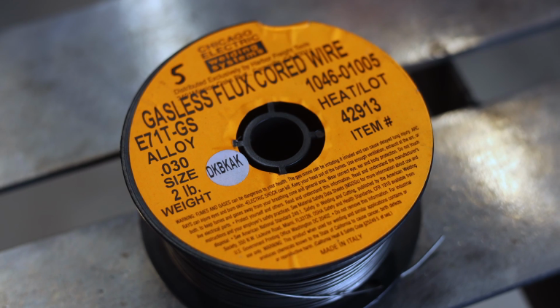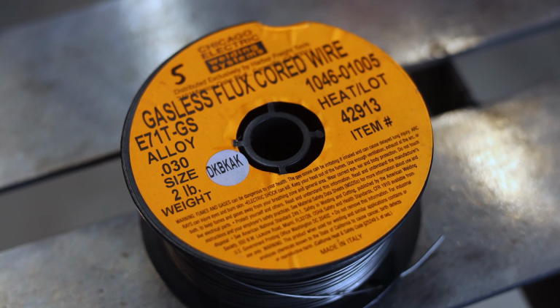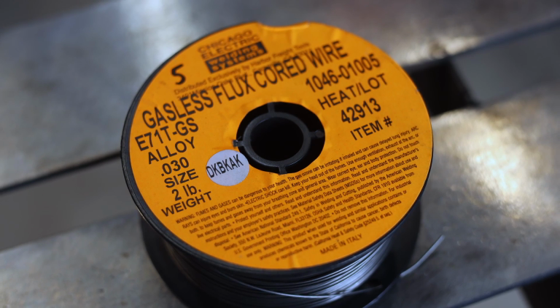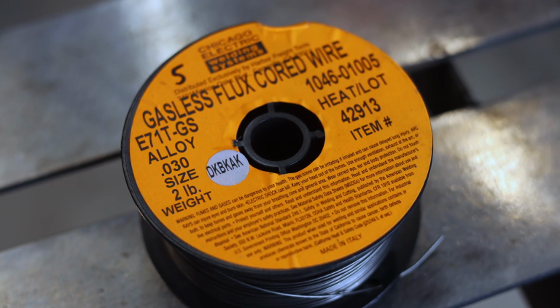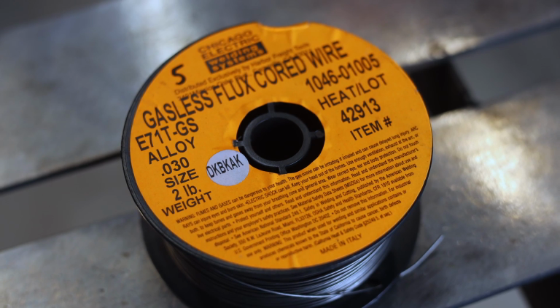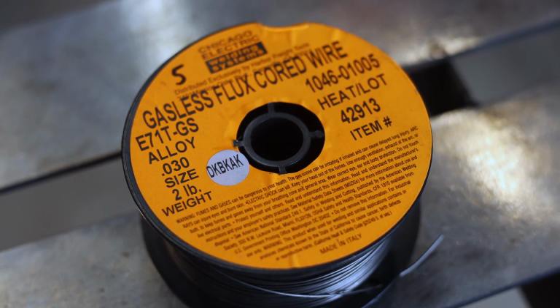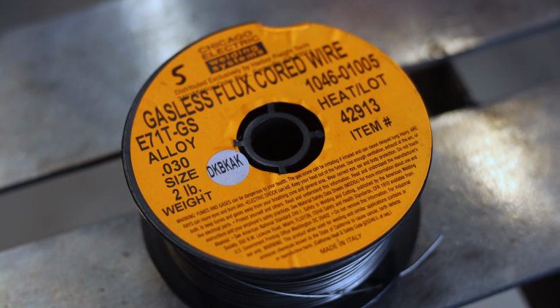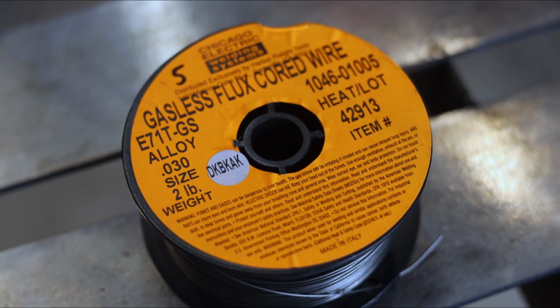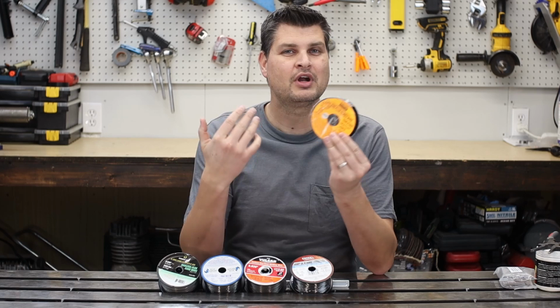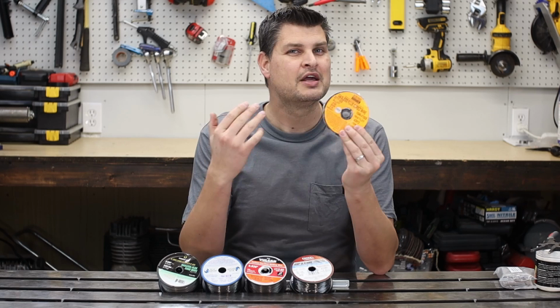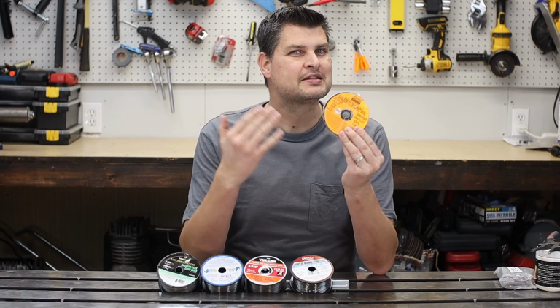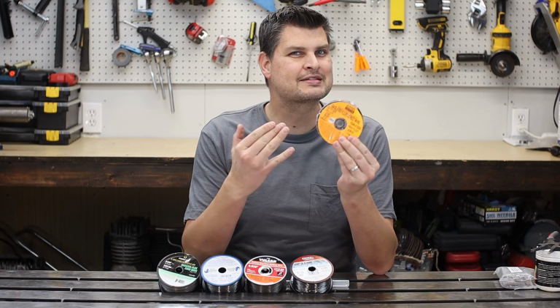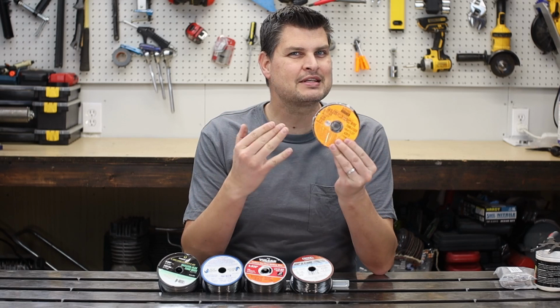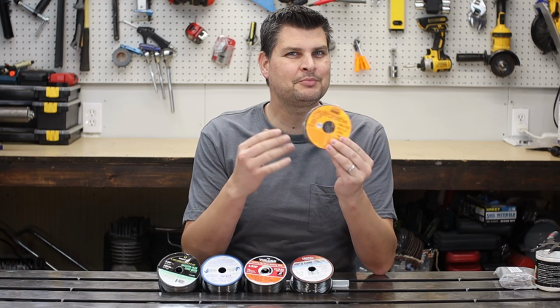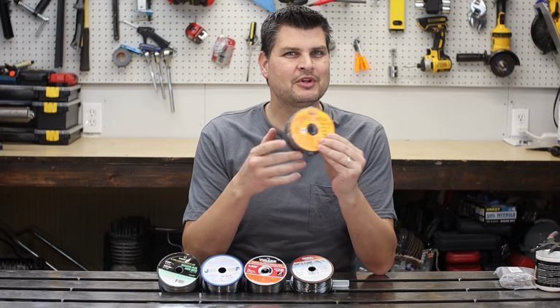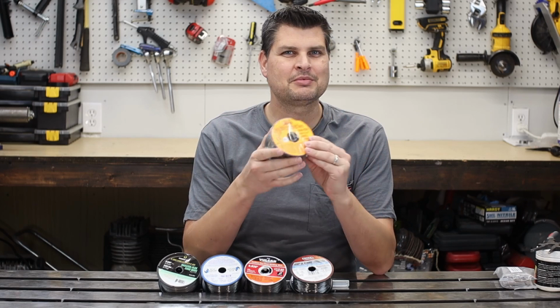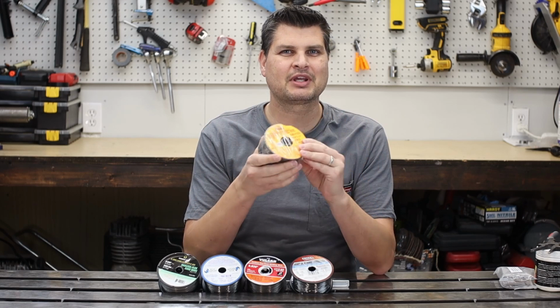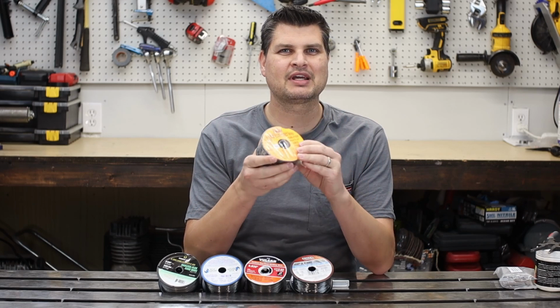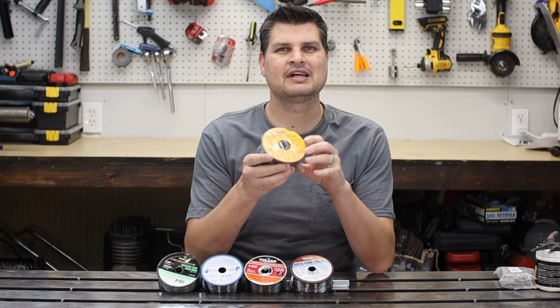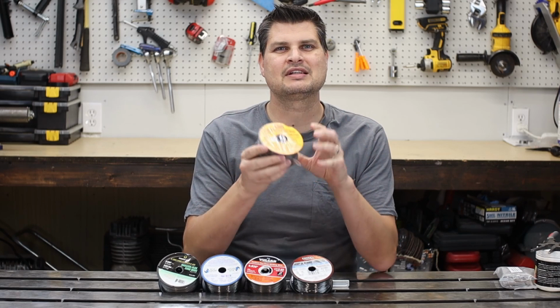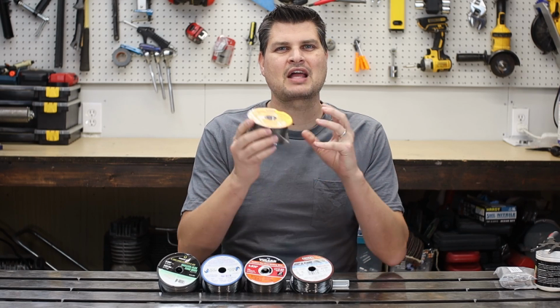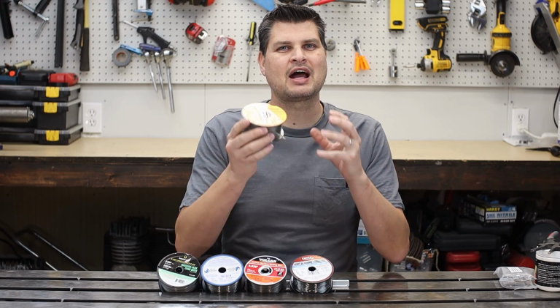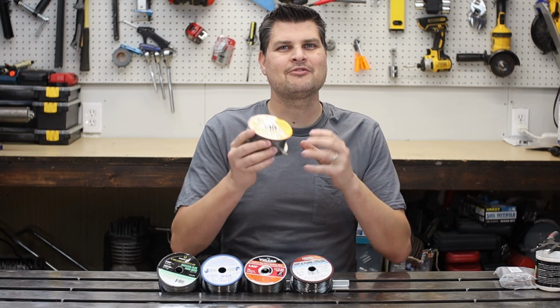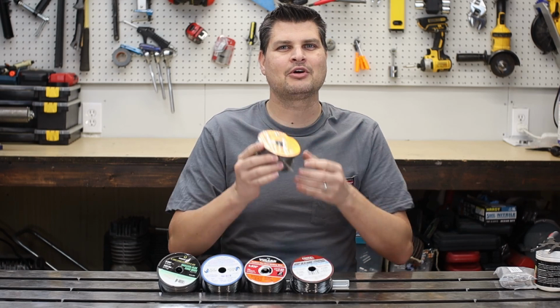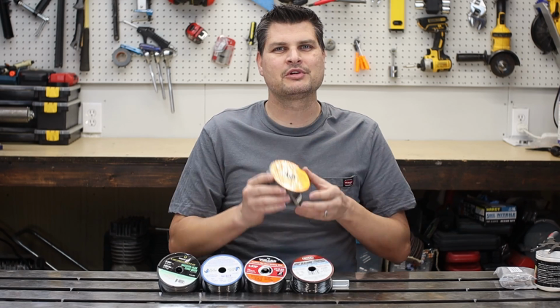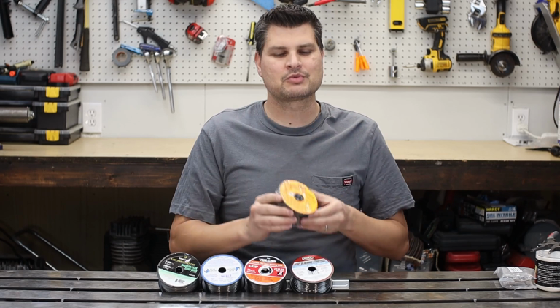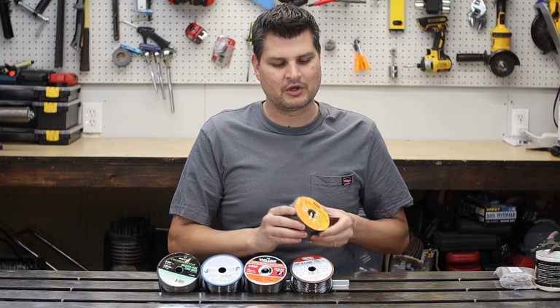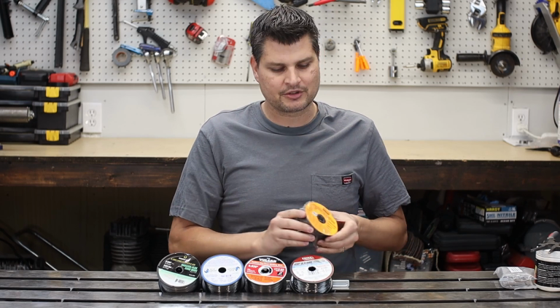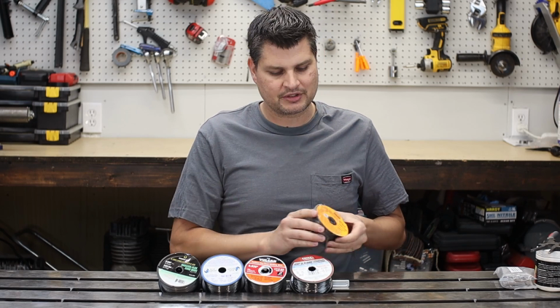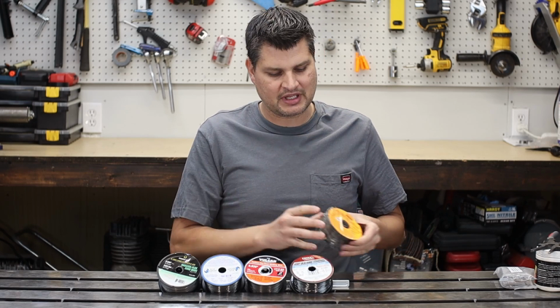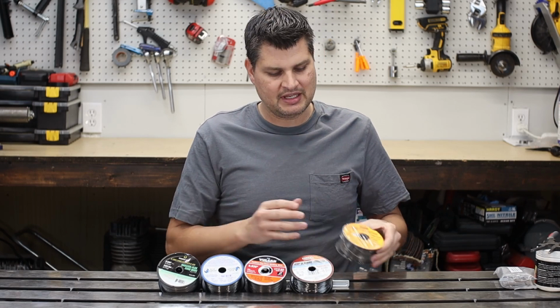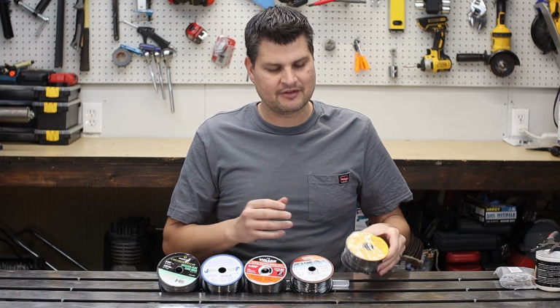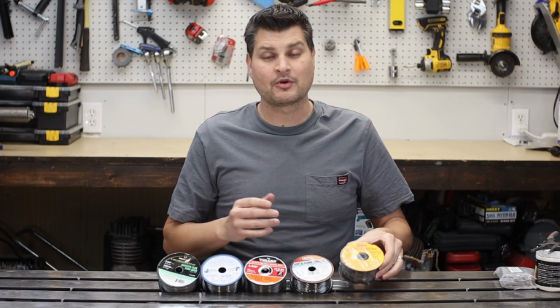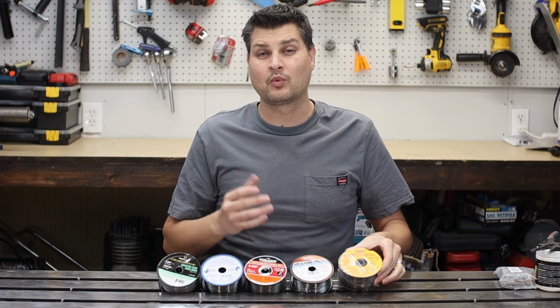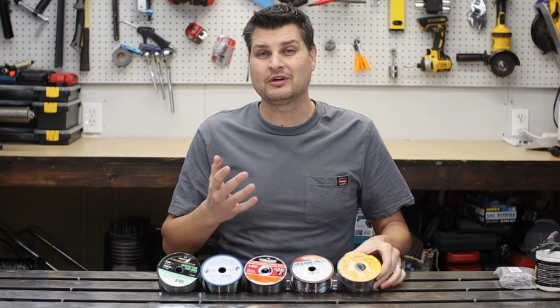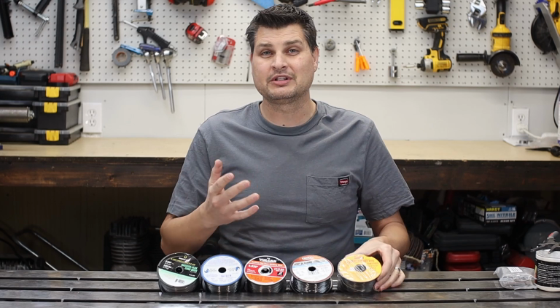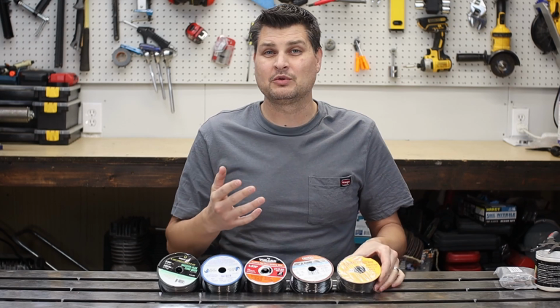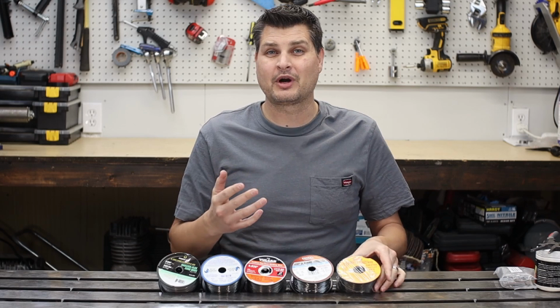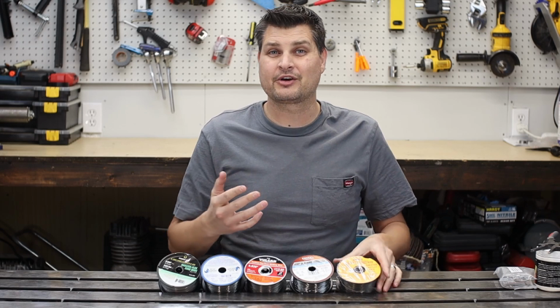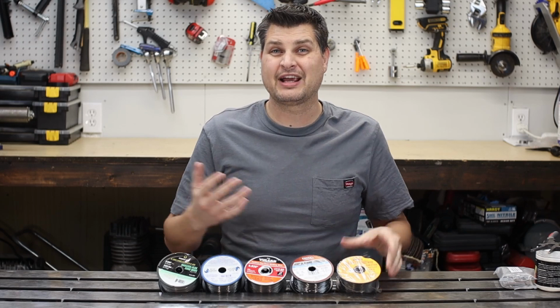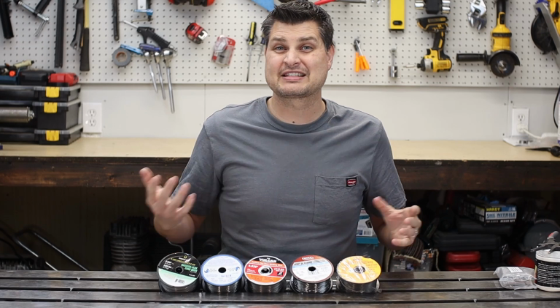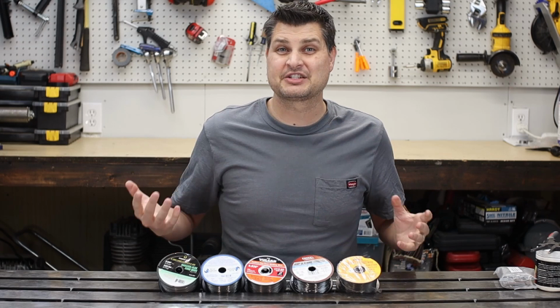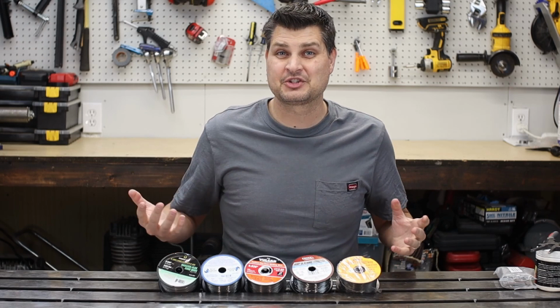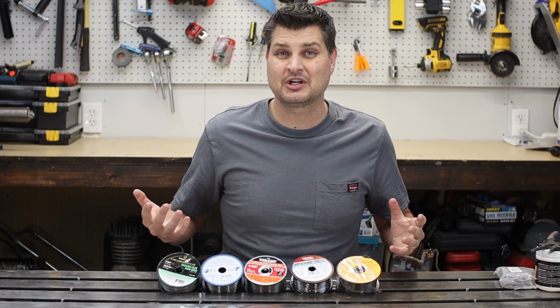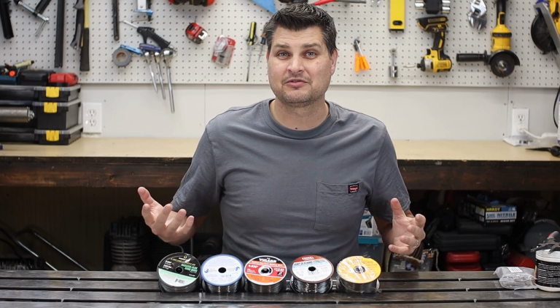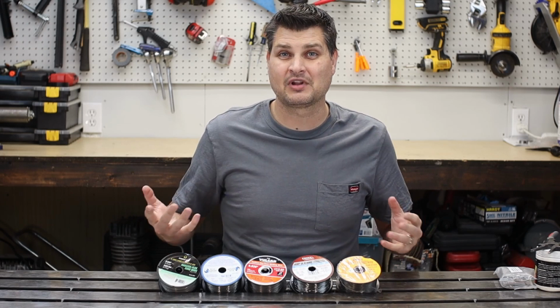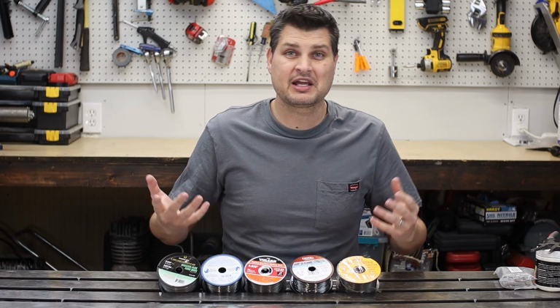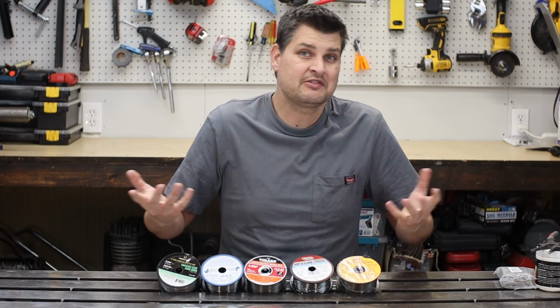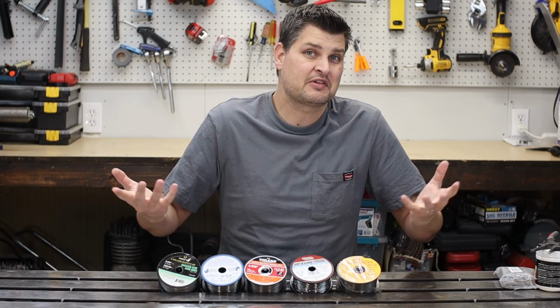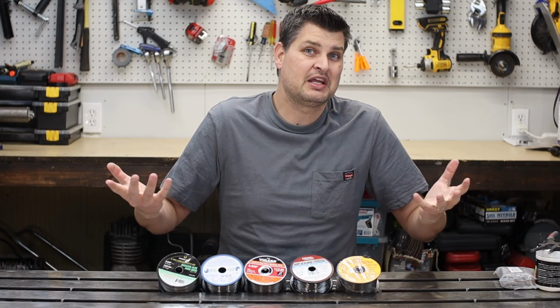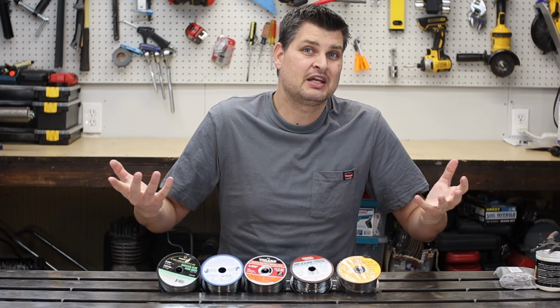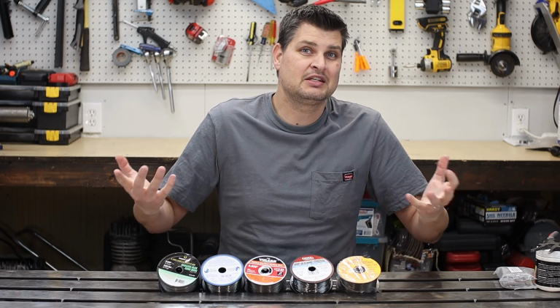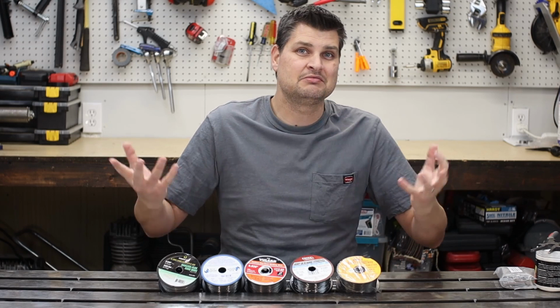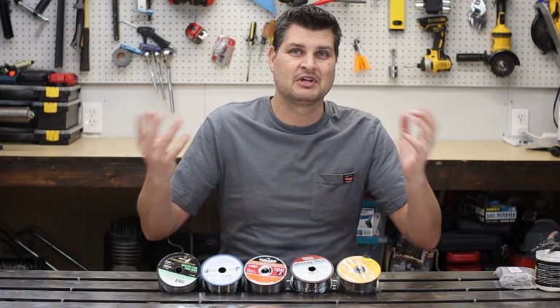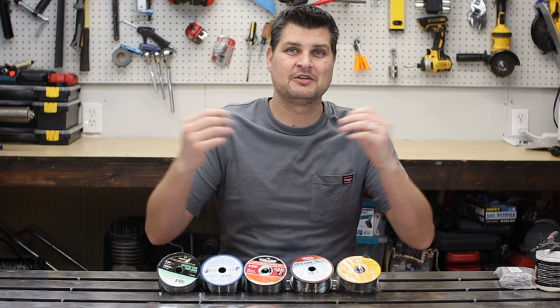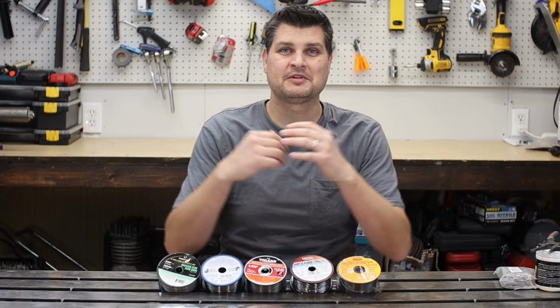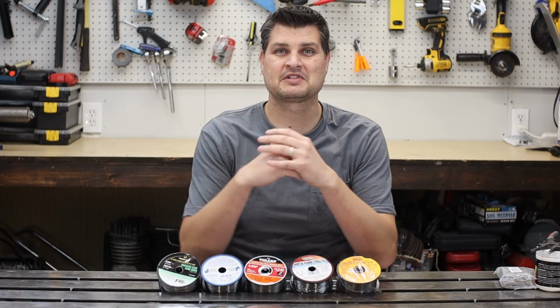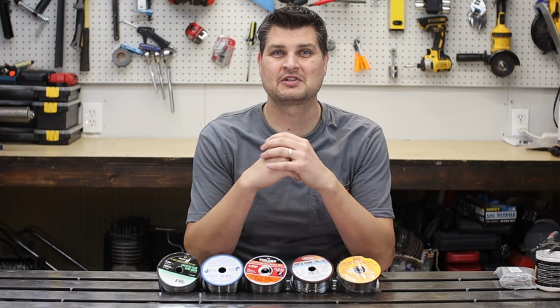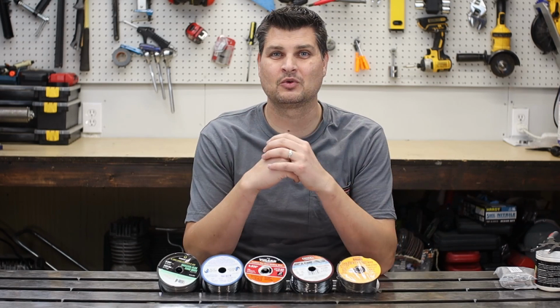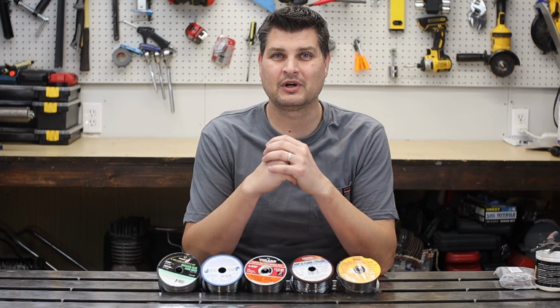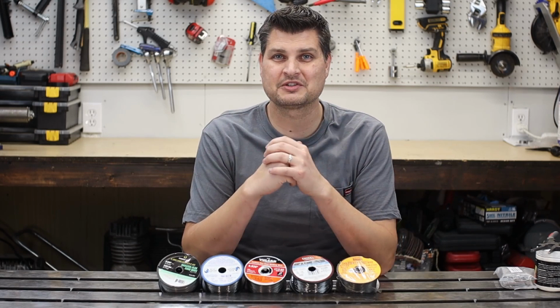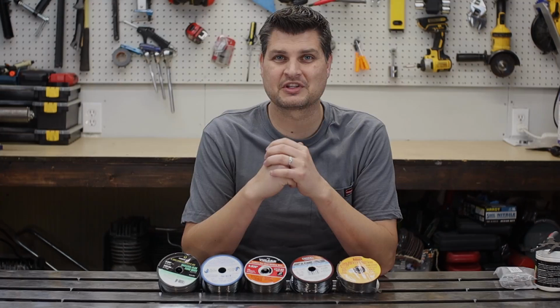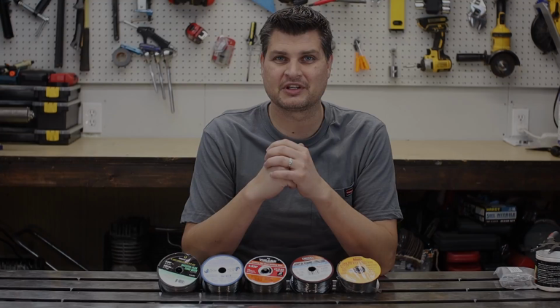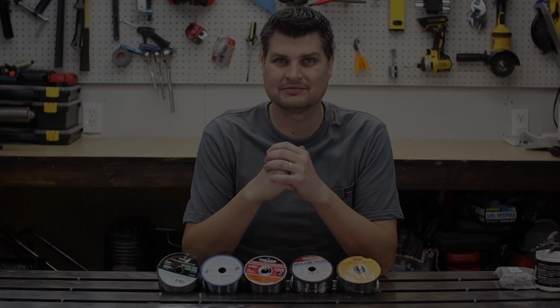I also threw in some old Chicago Electric. They don't make it anymore, simply because I've always wondered if welding wire has a shelf life and if it still welds good.